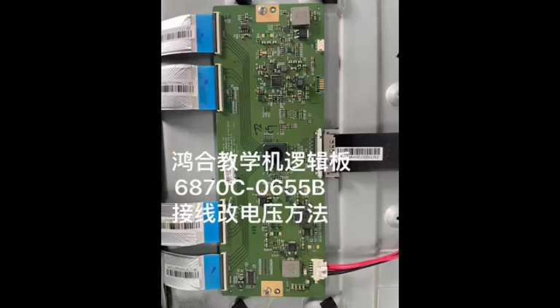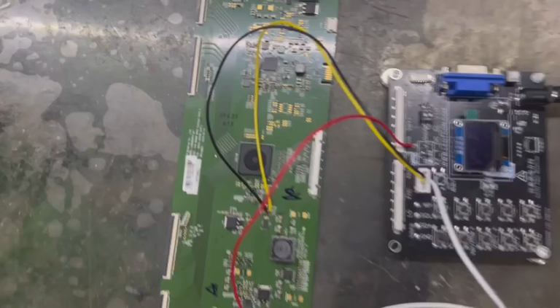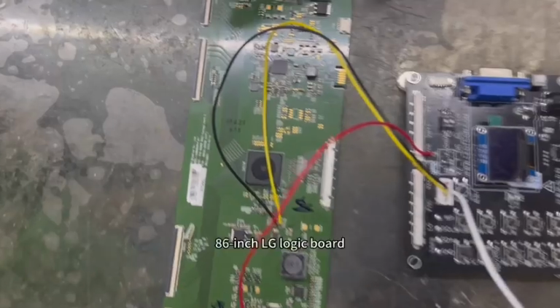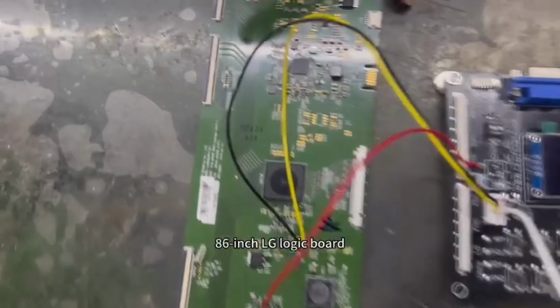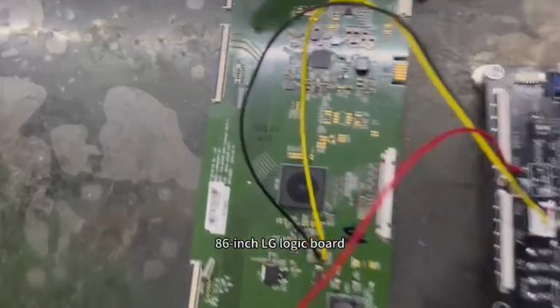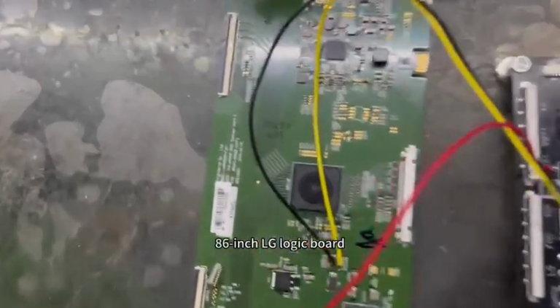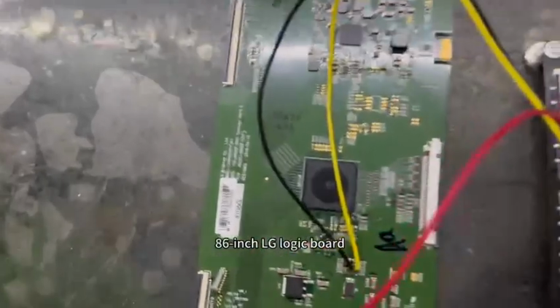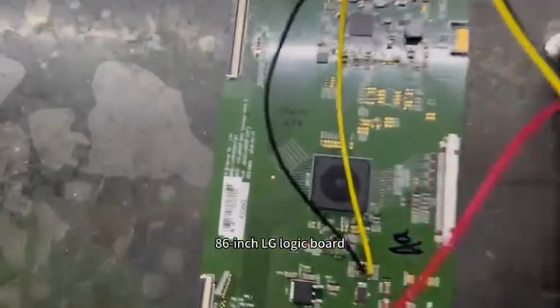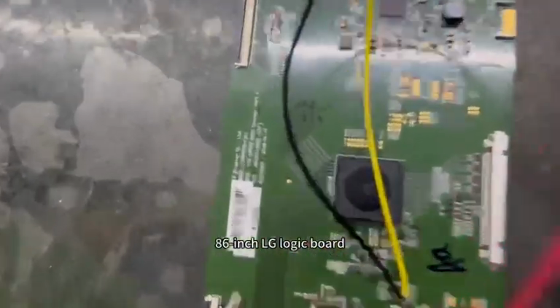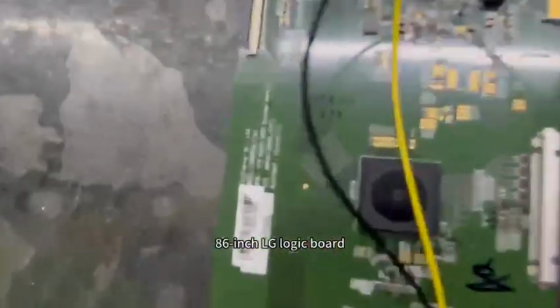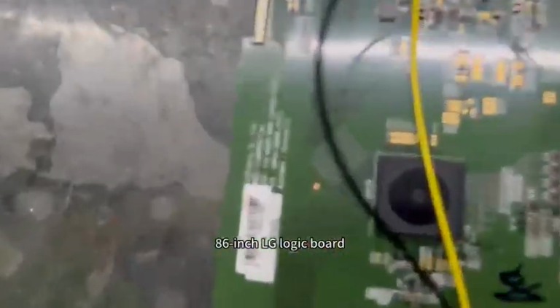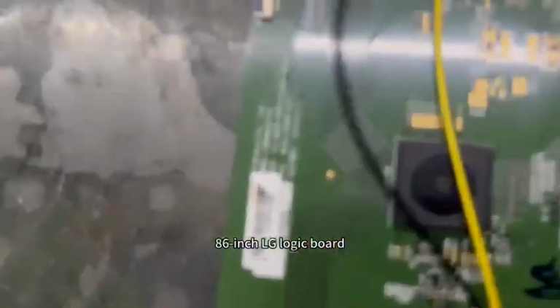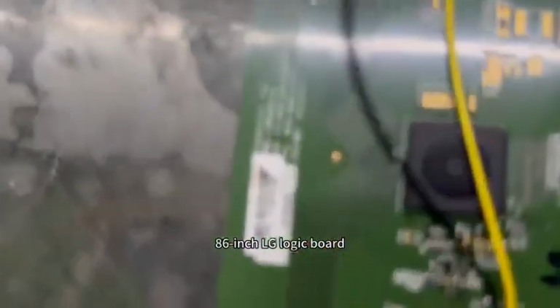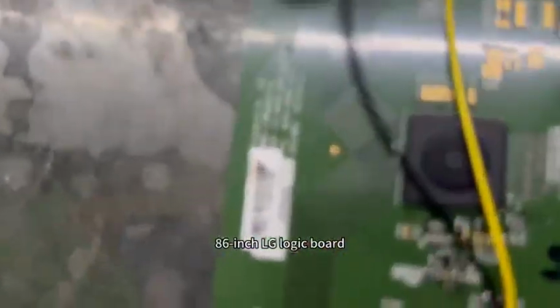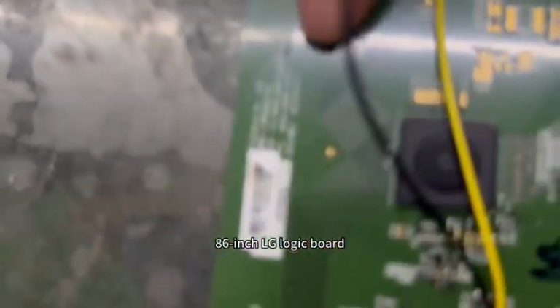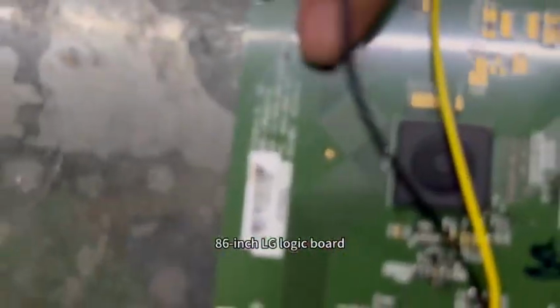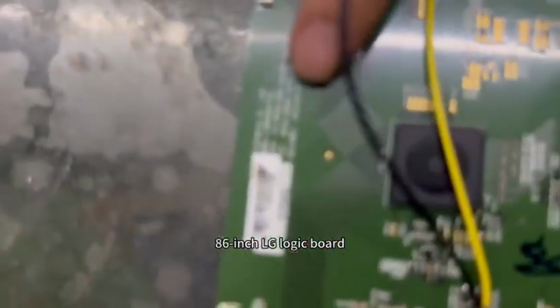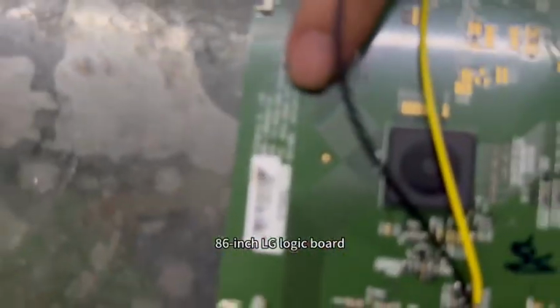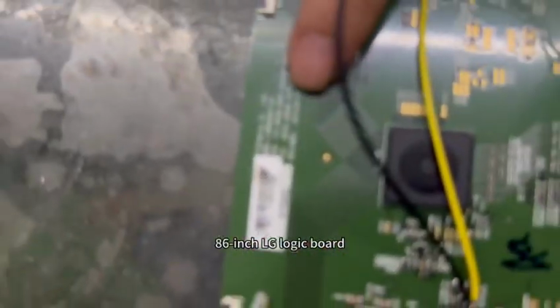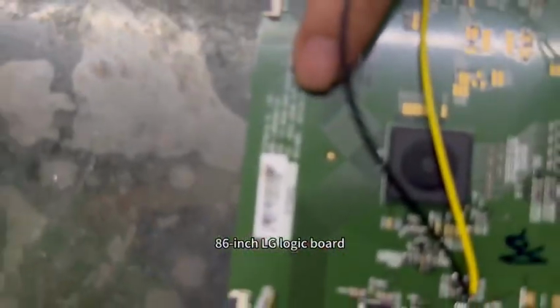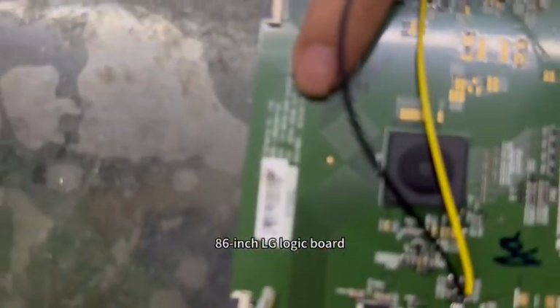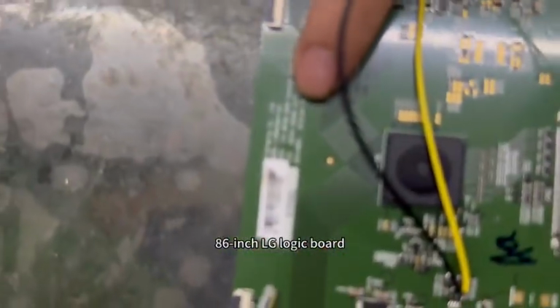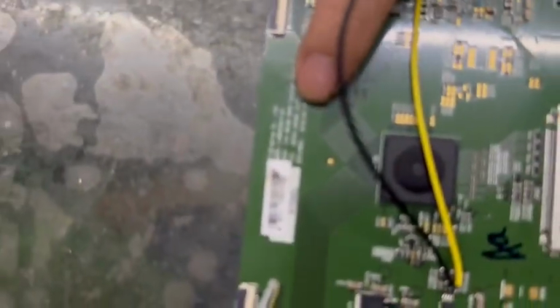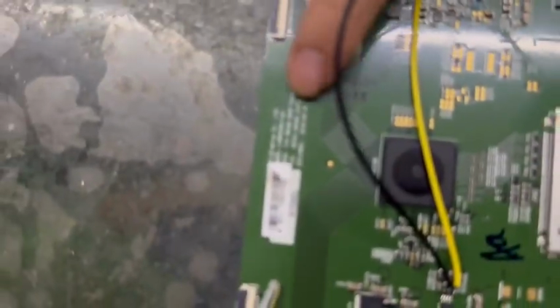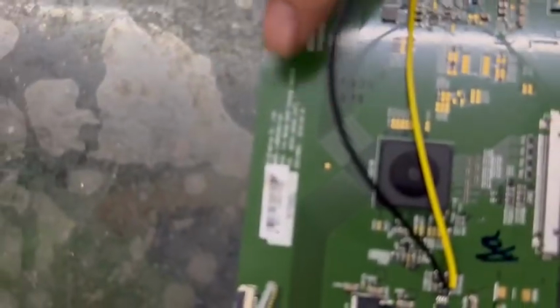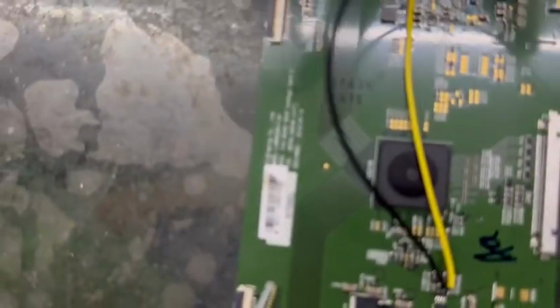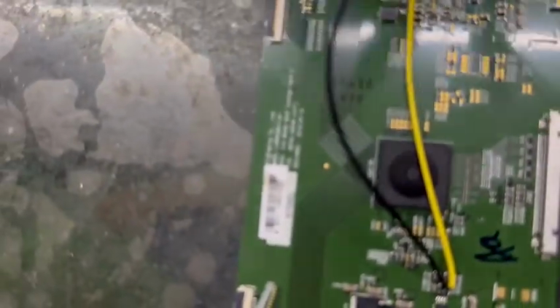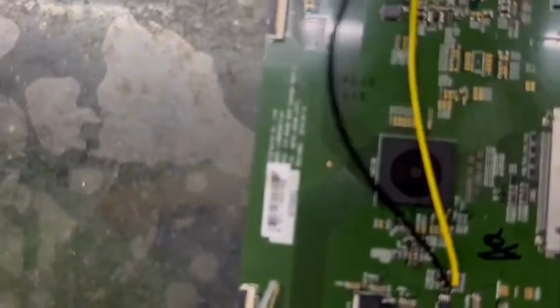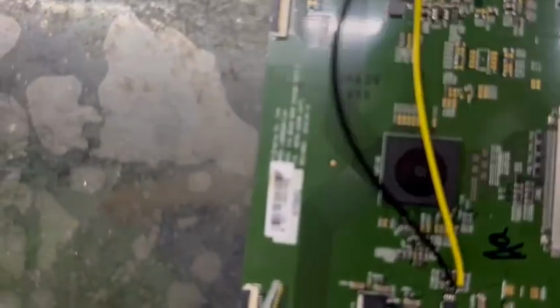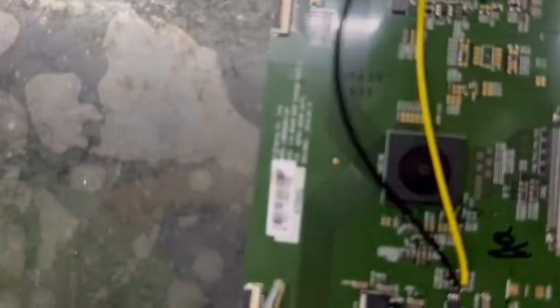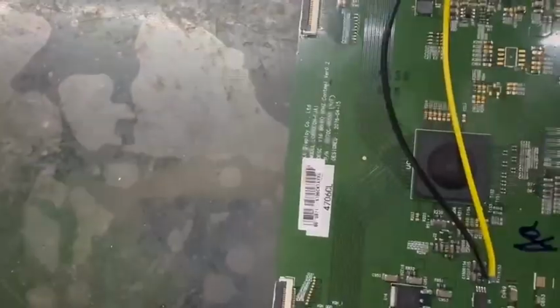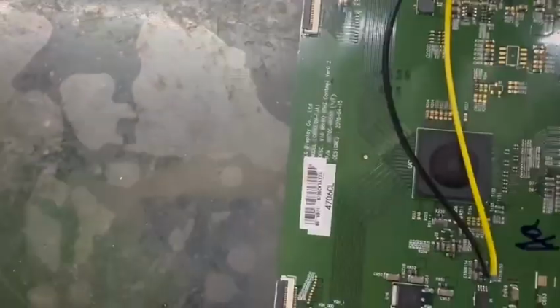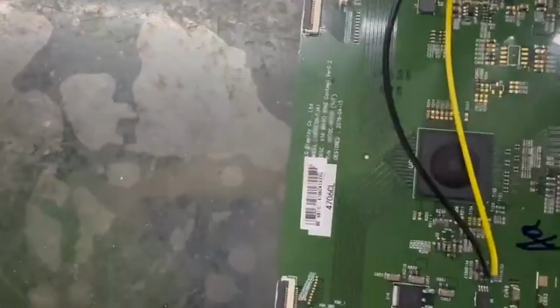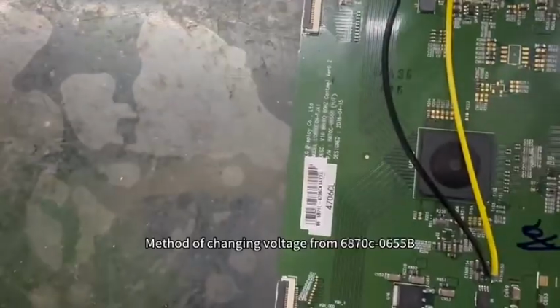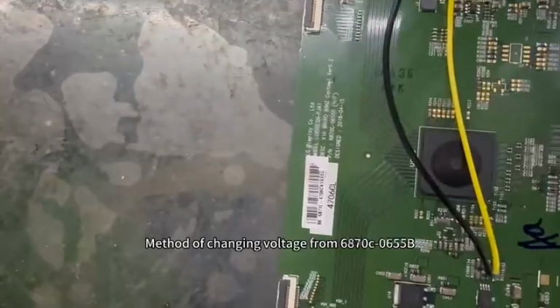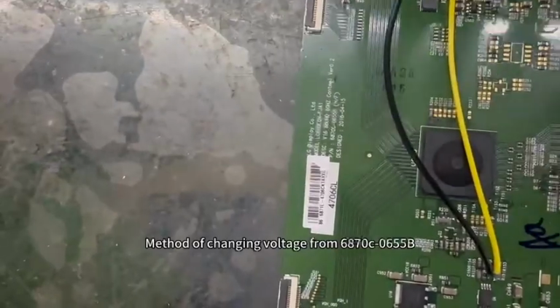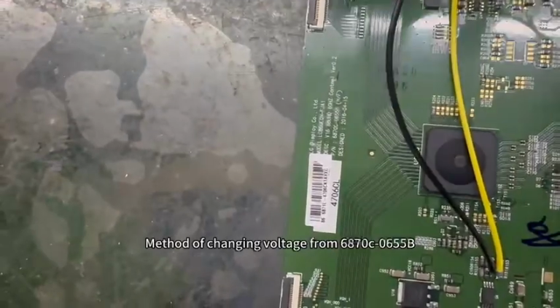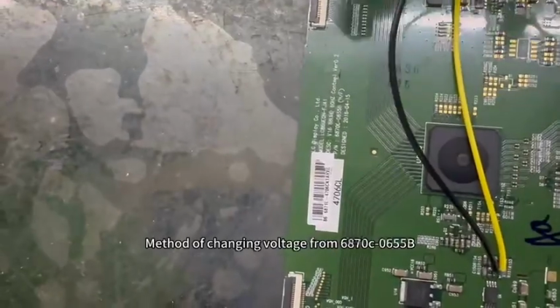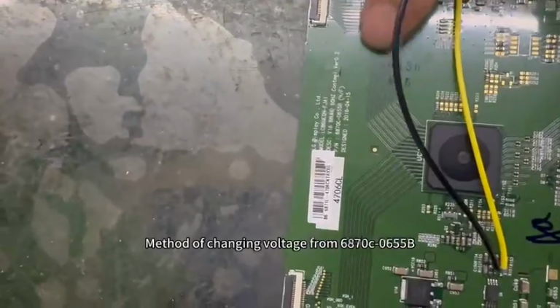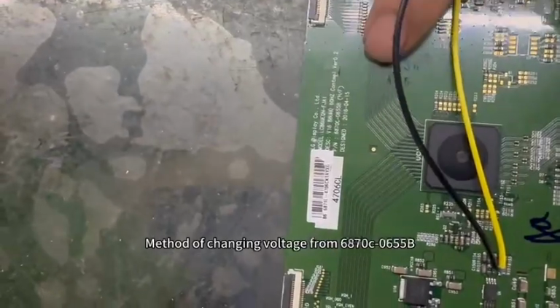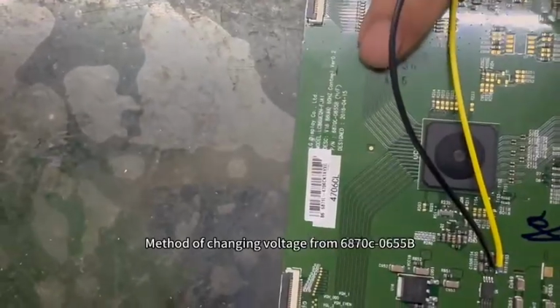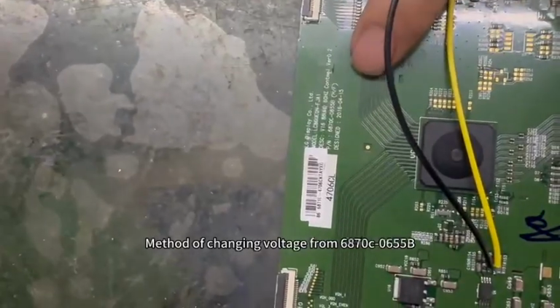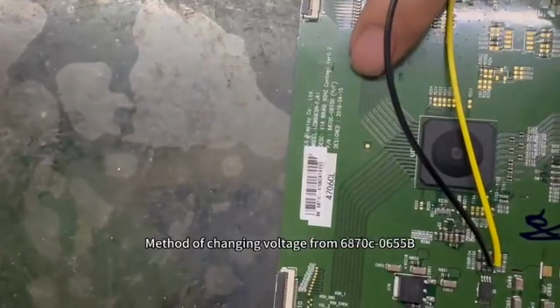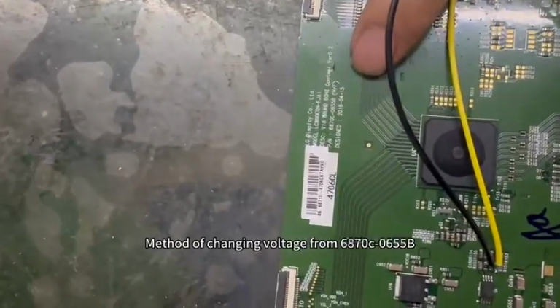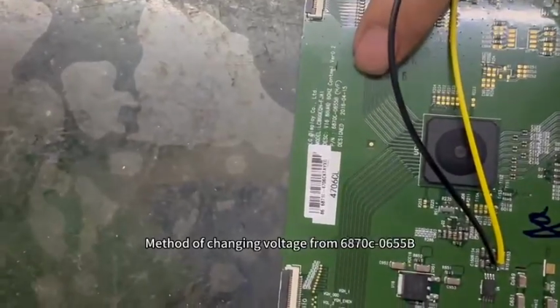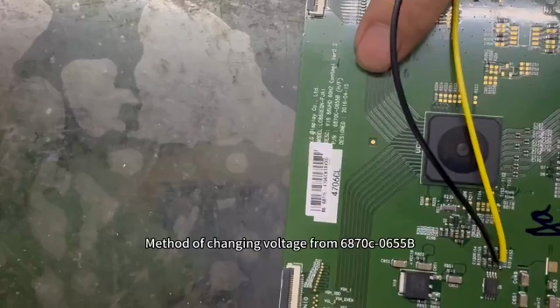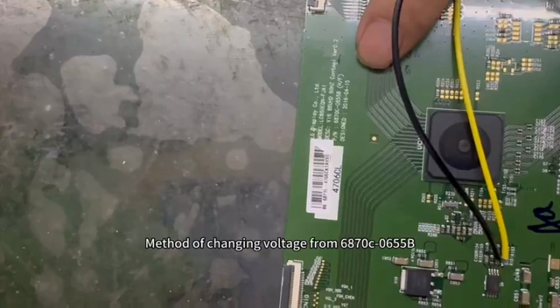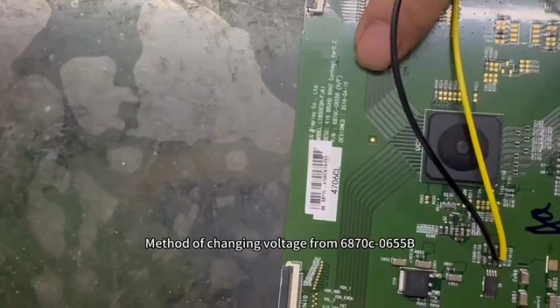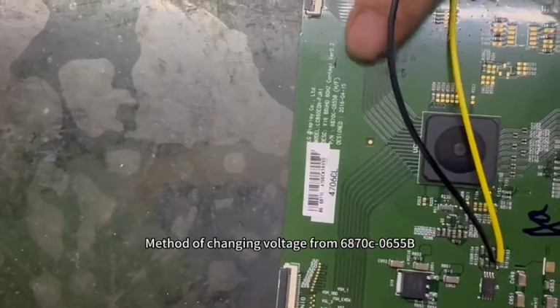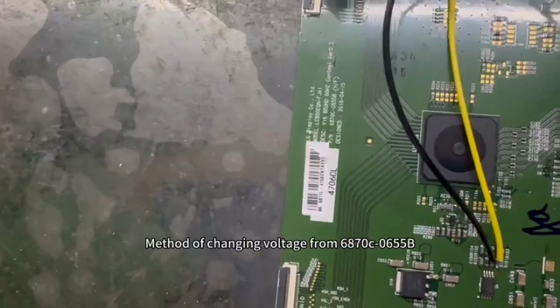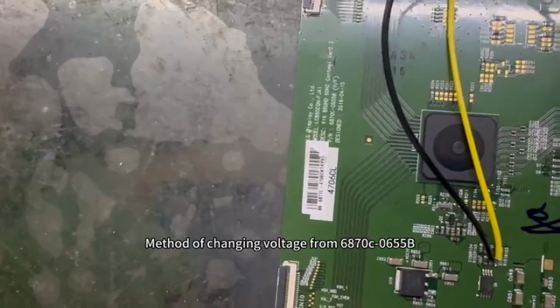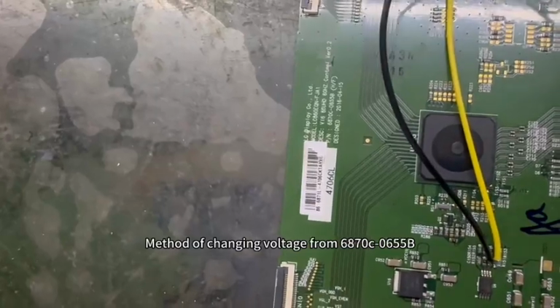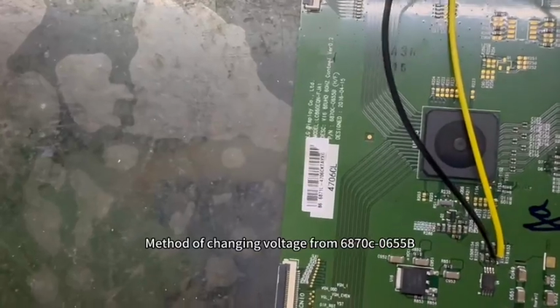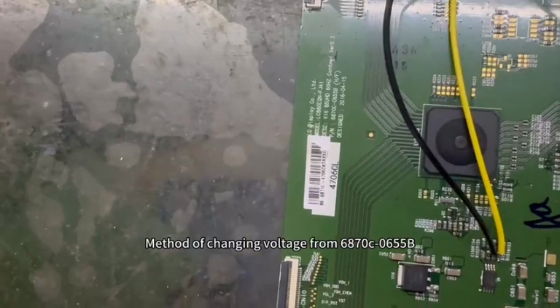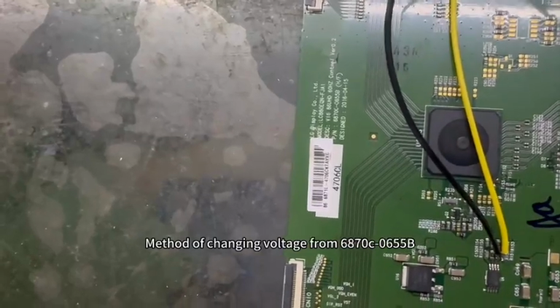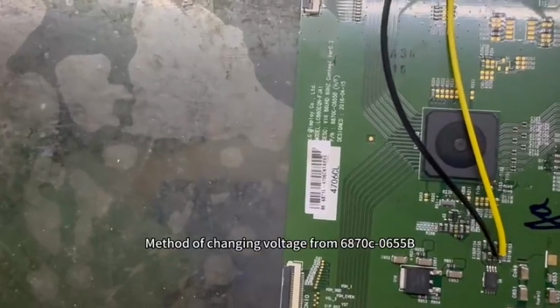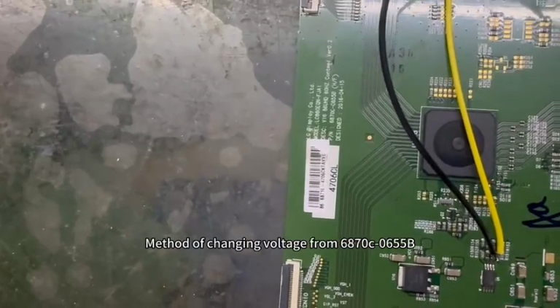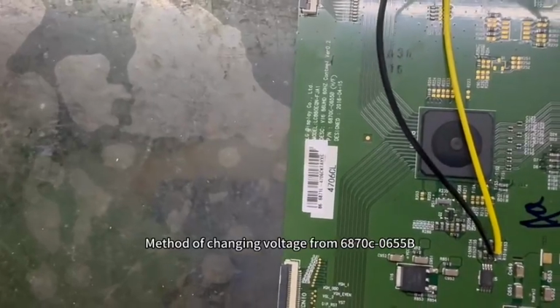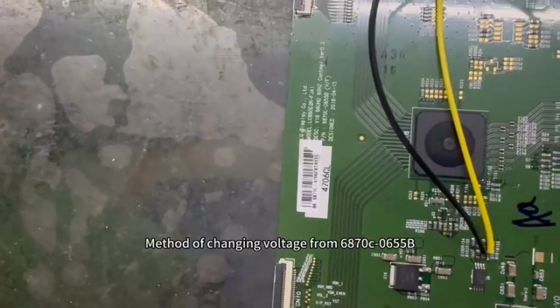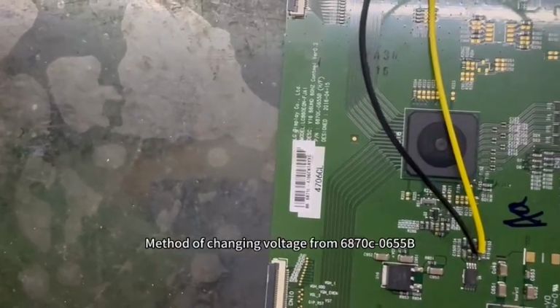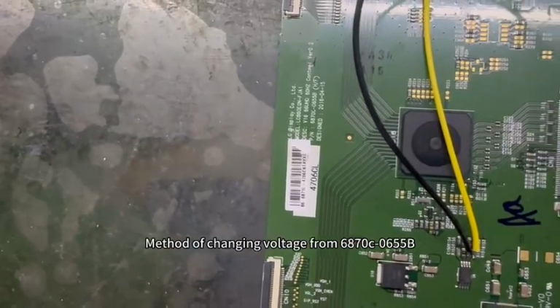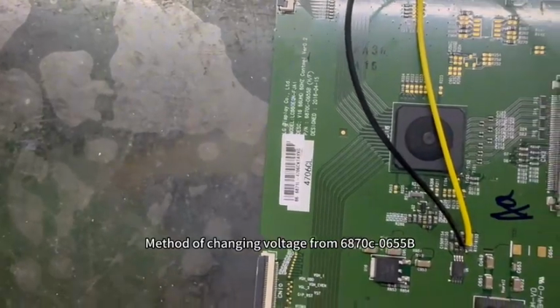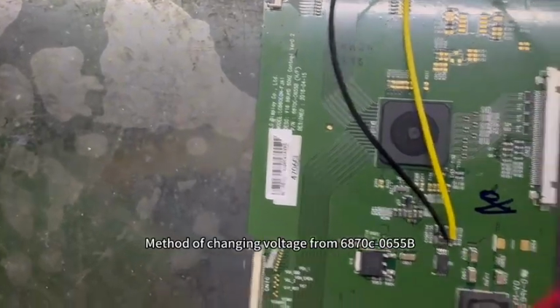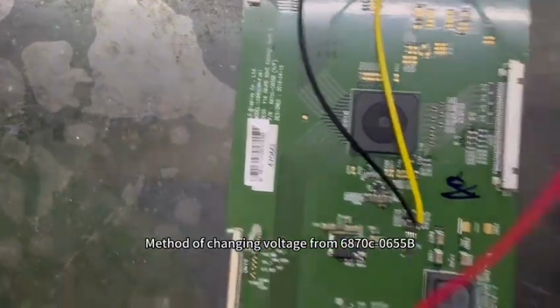86-inch LG logic board. Method of changing voltage from chip 6870C0655B.